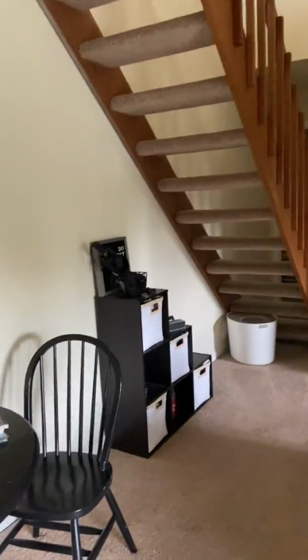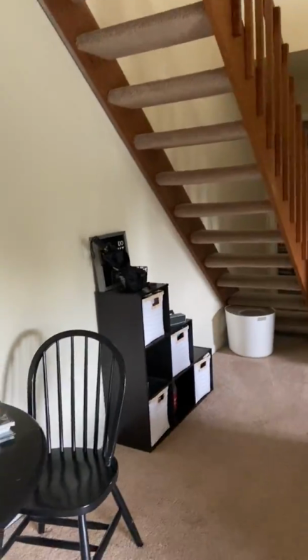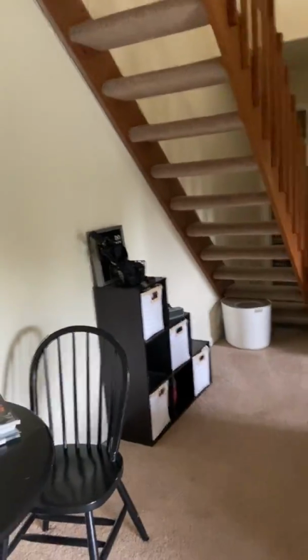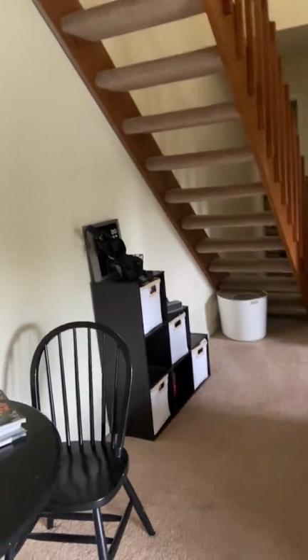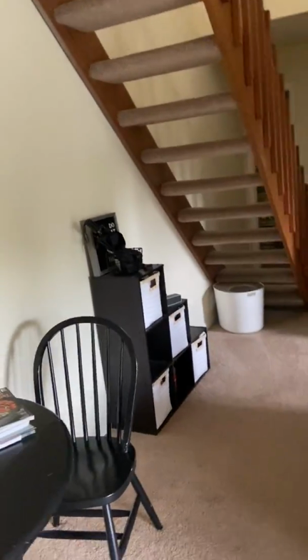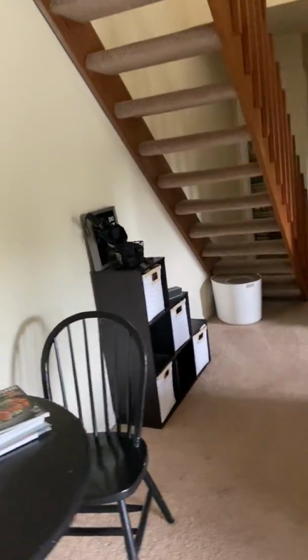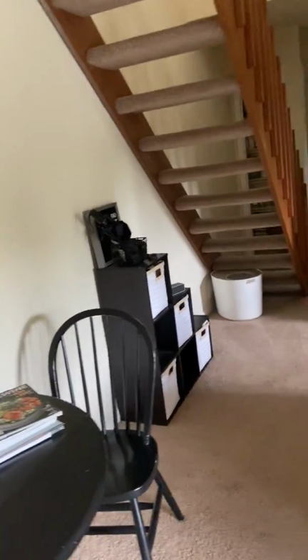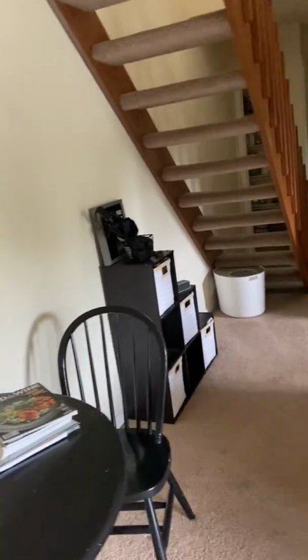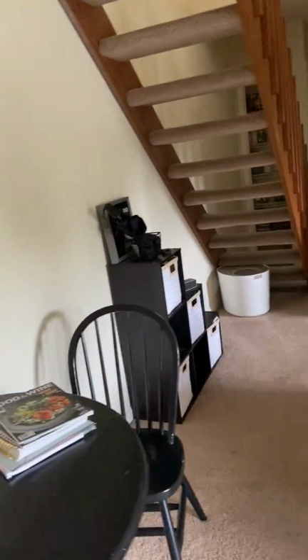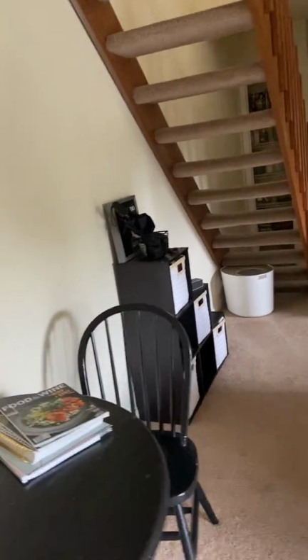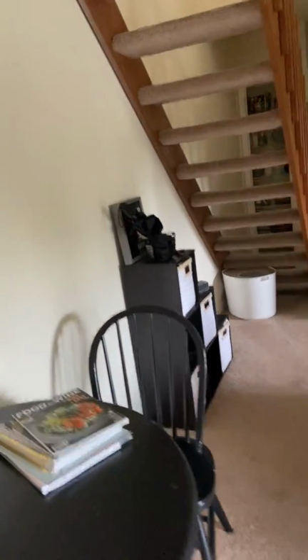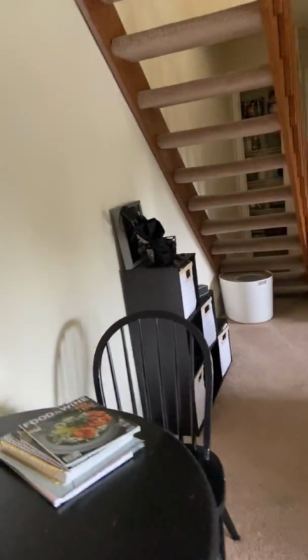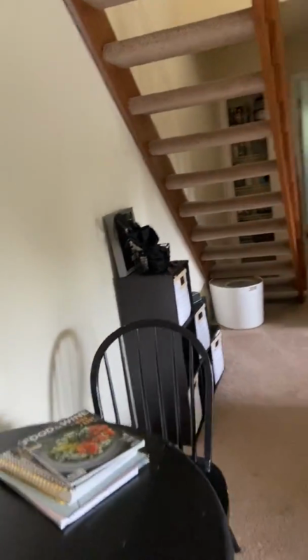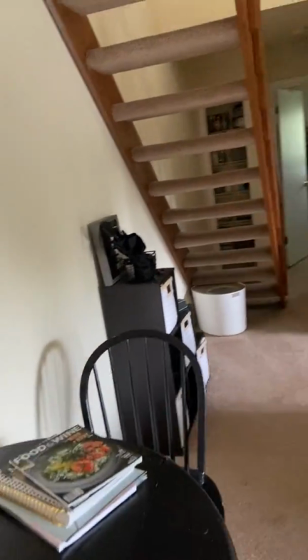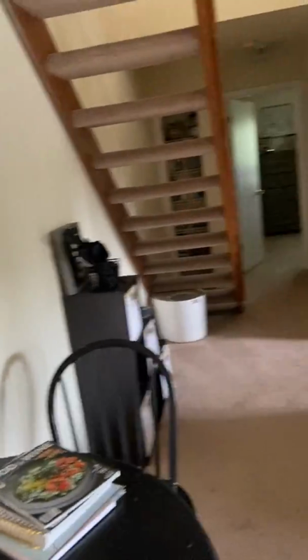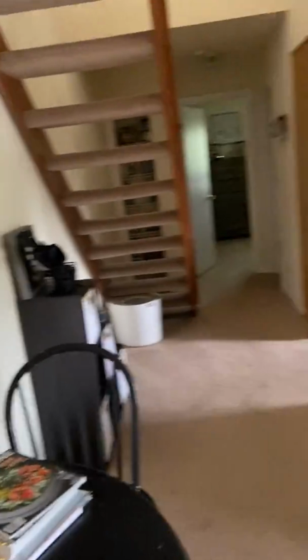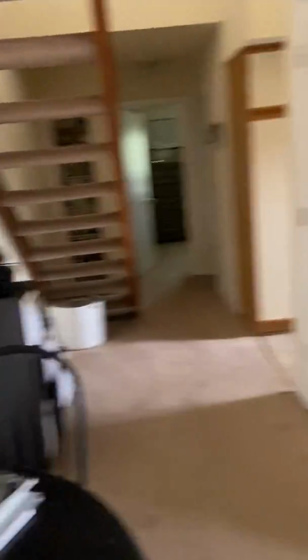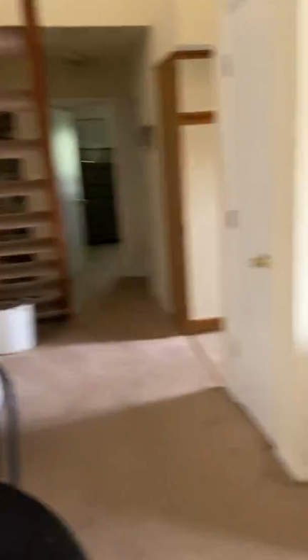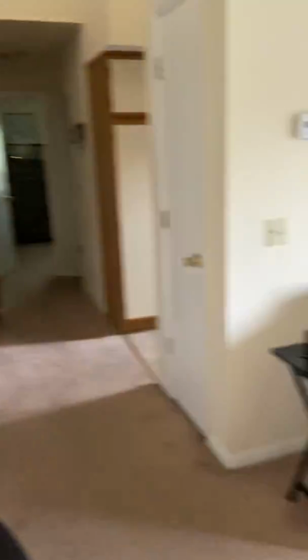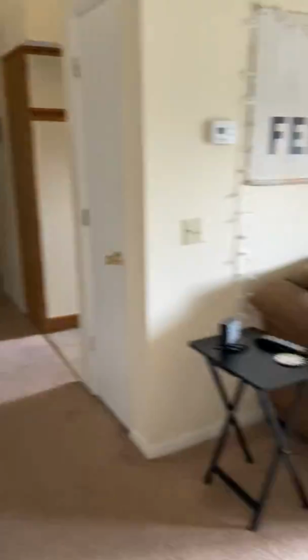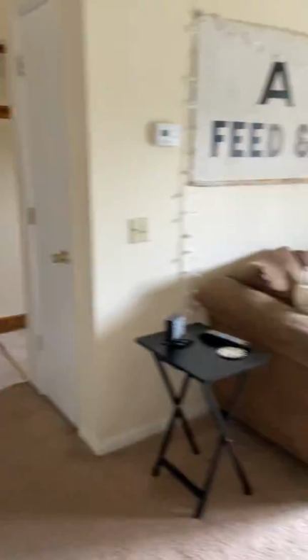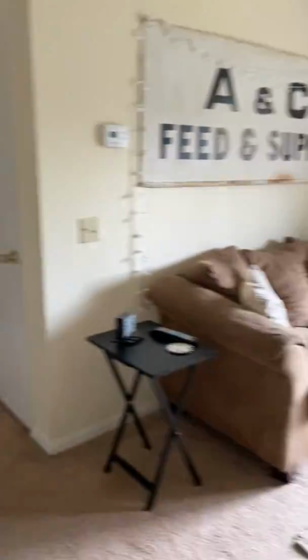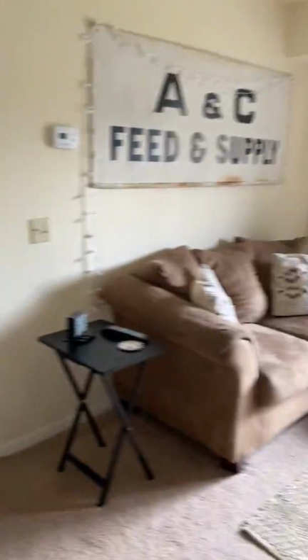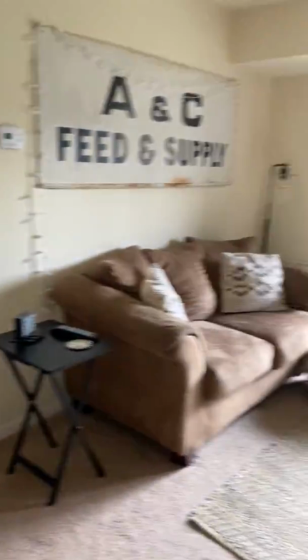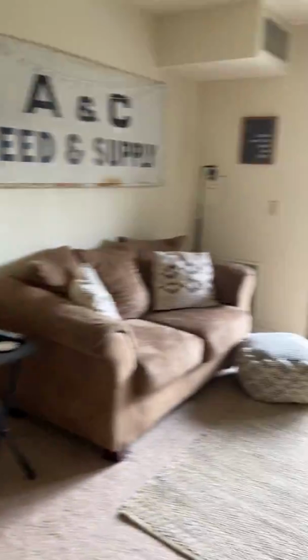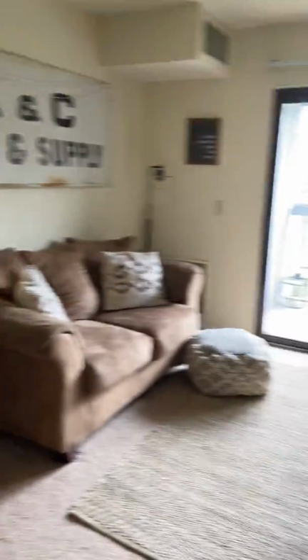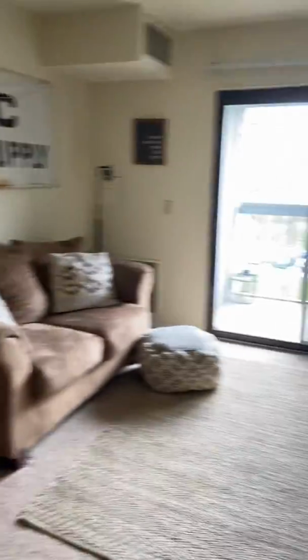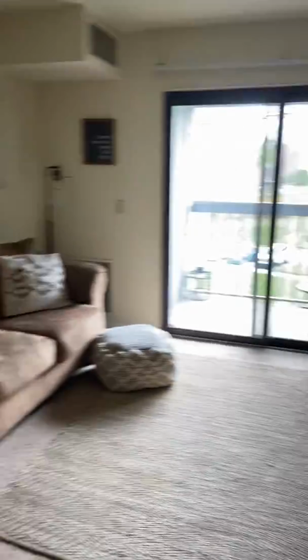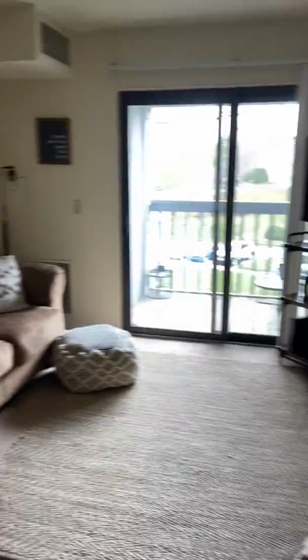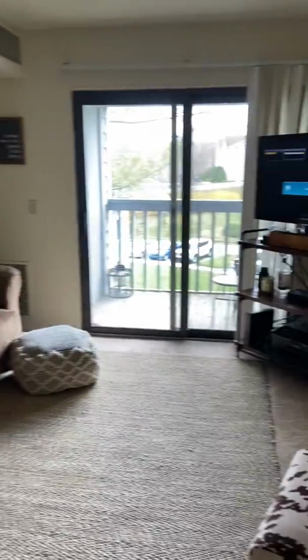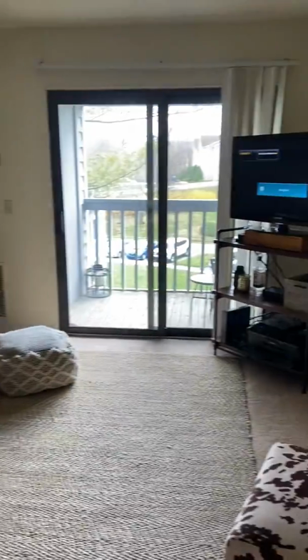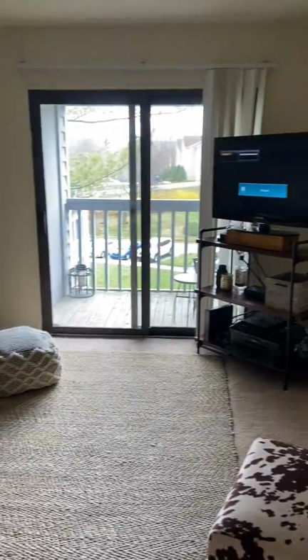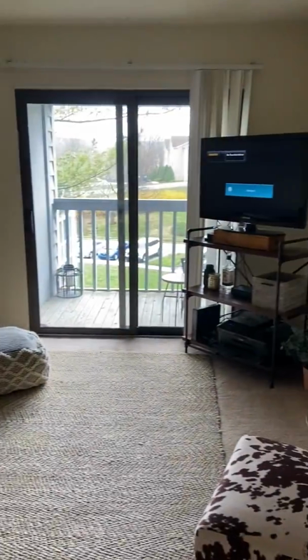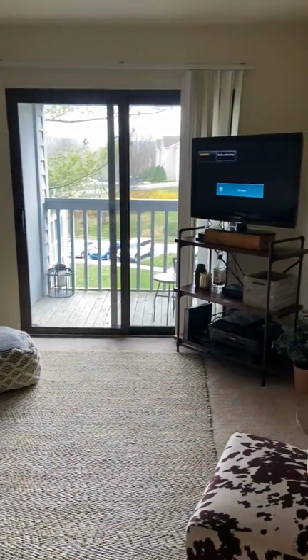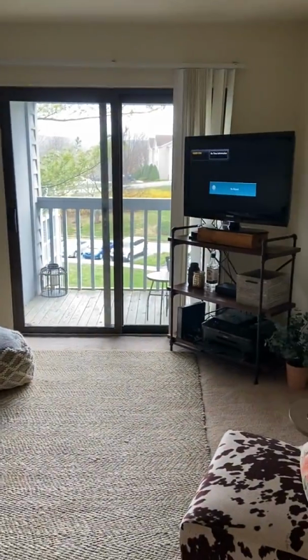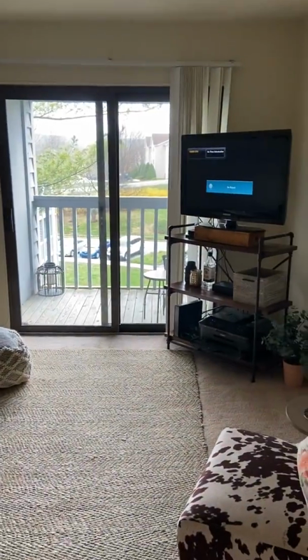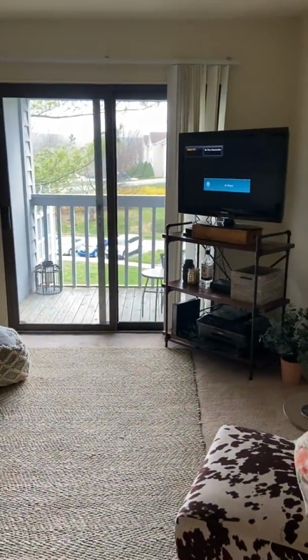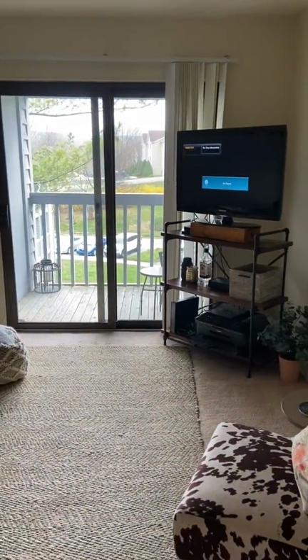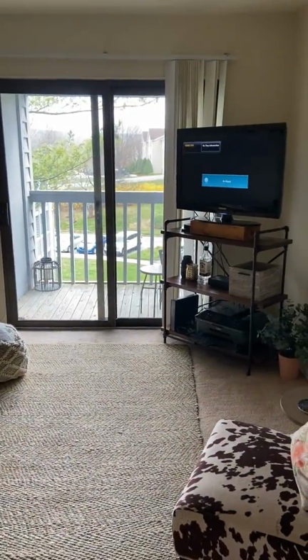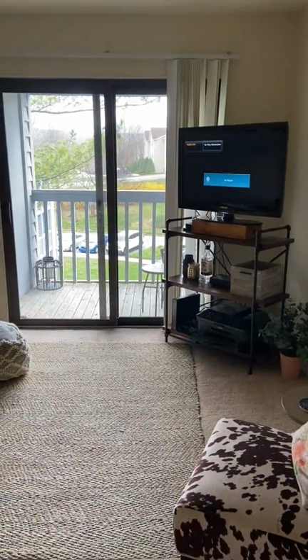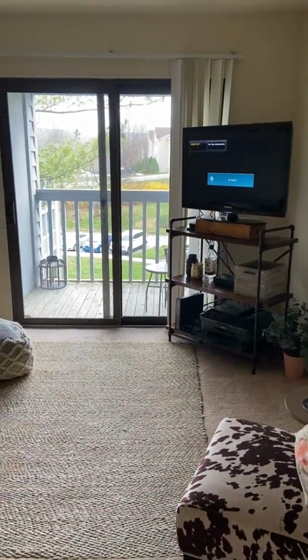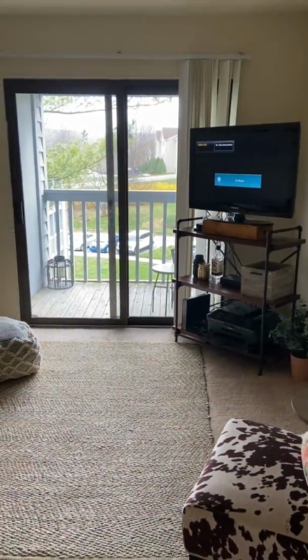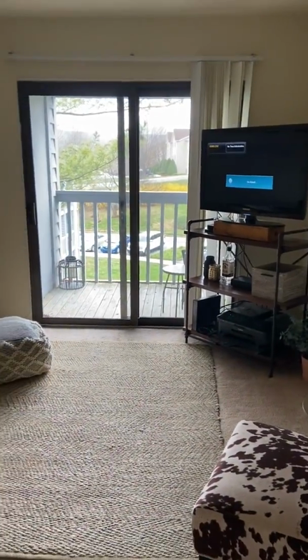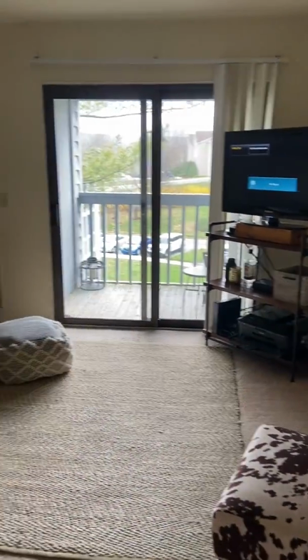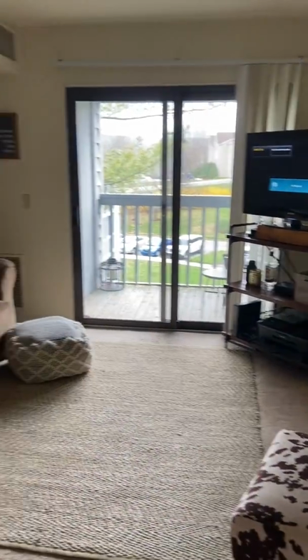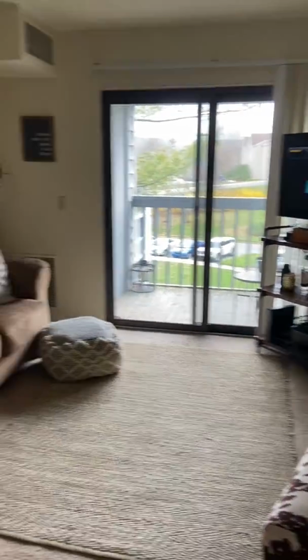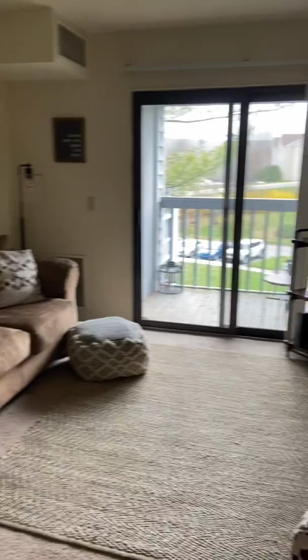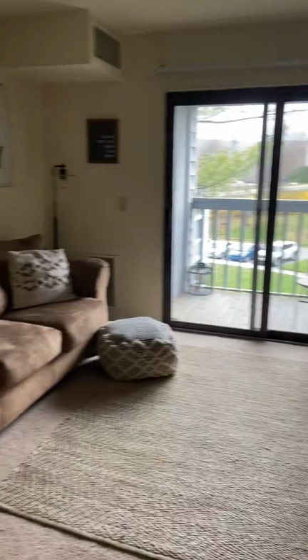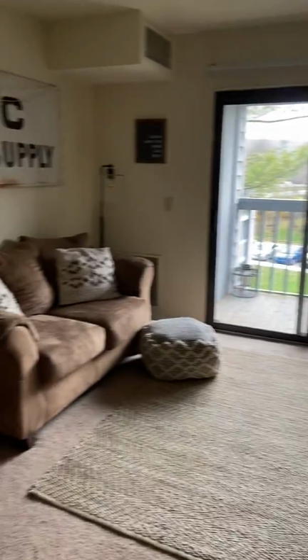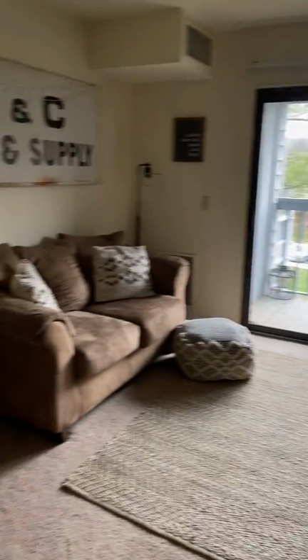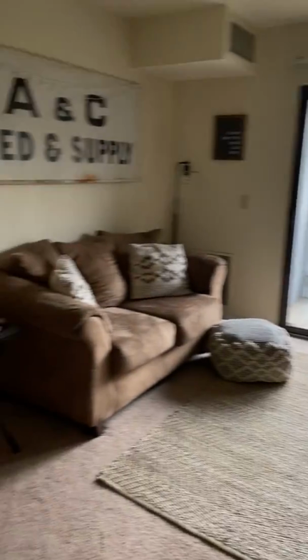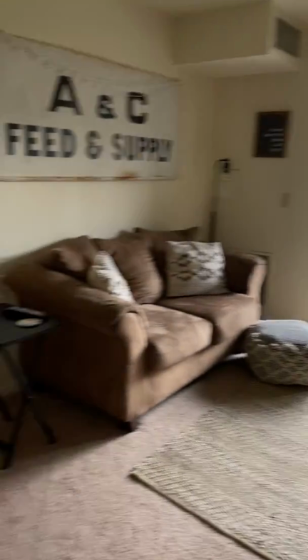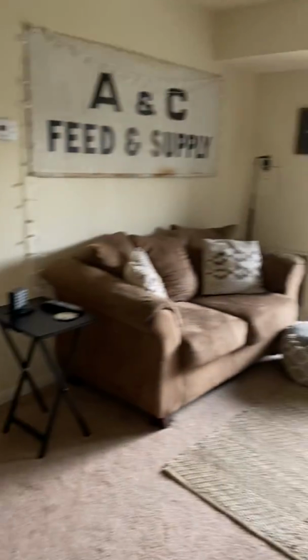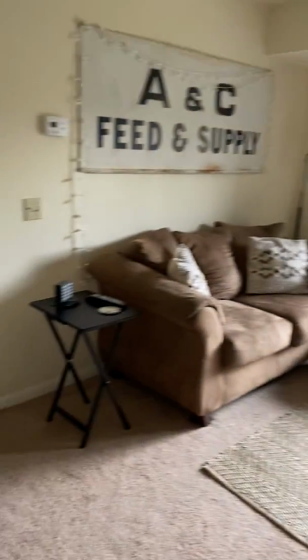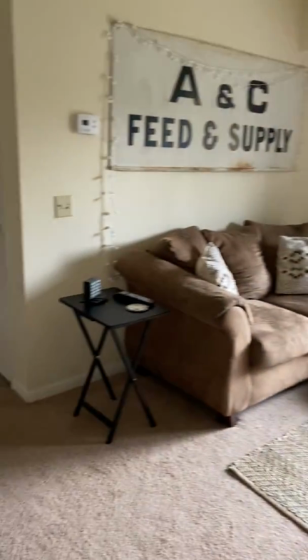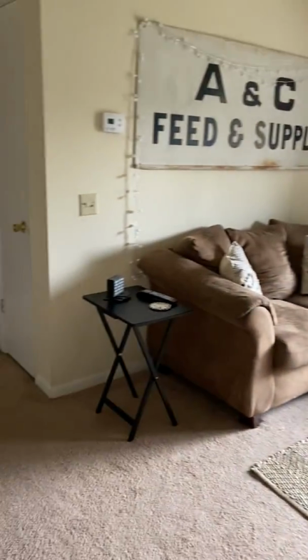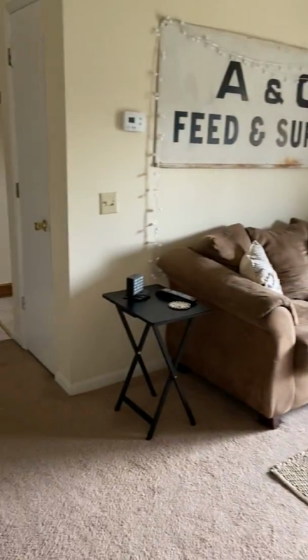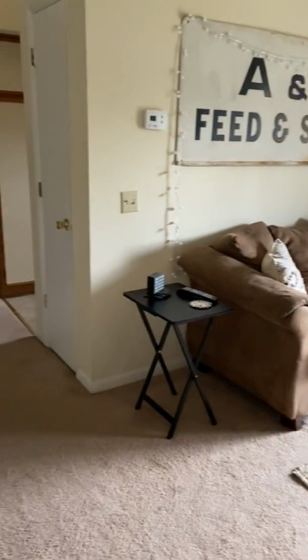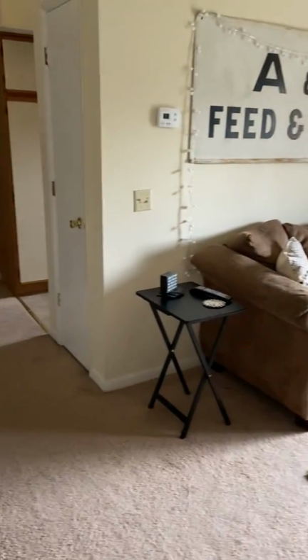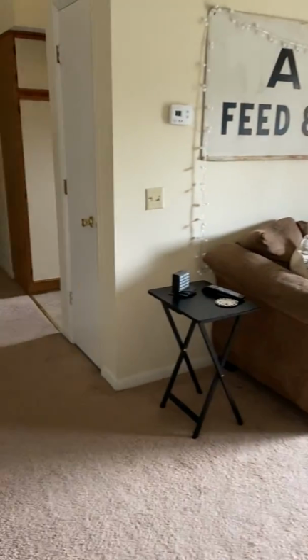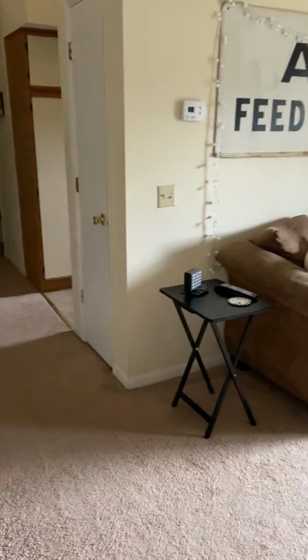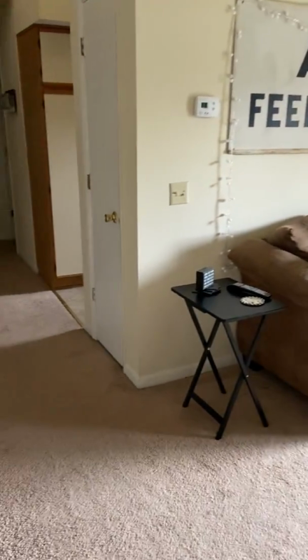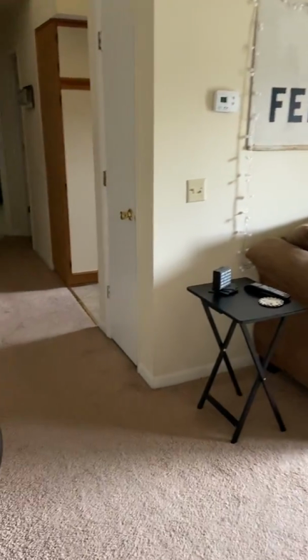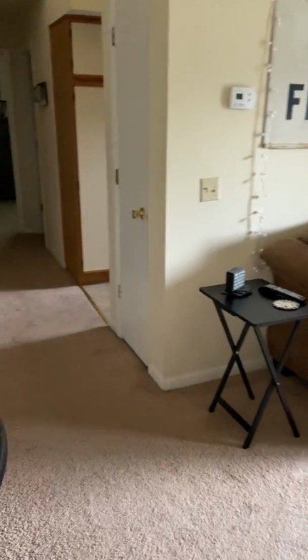You enter from the hallway and this is the balcony and living room area.